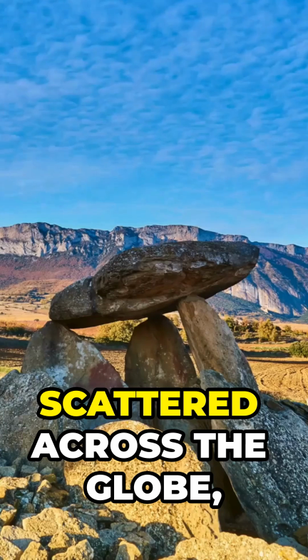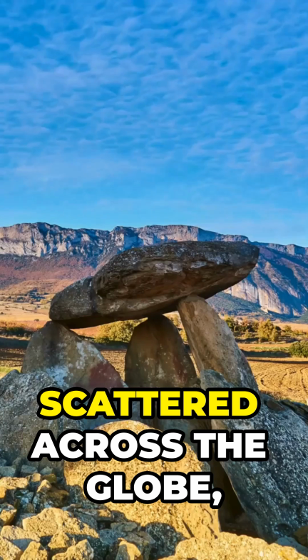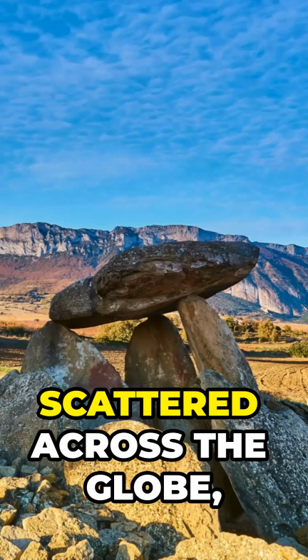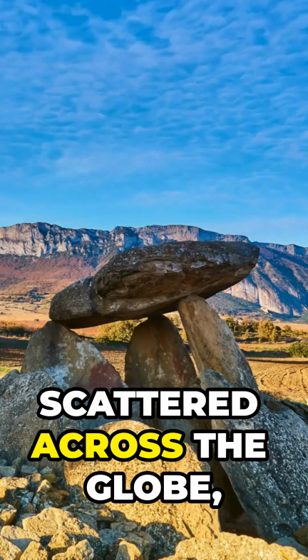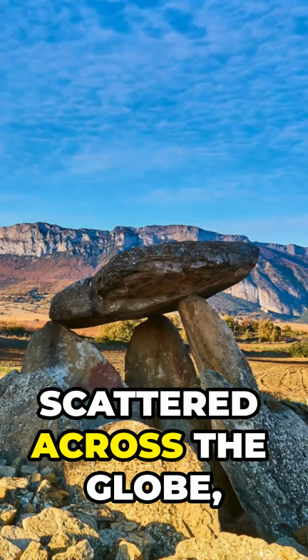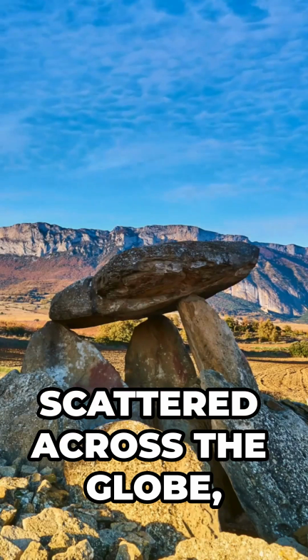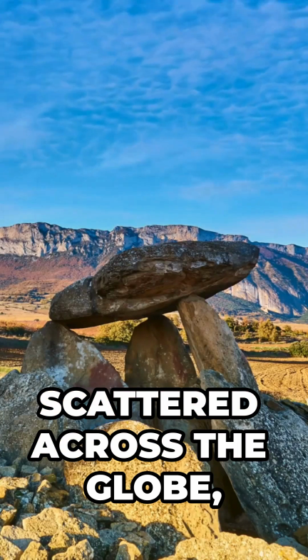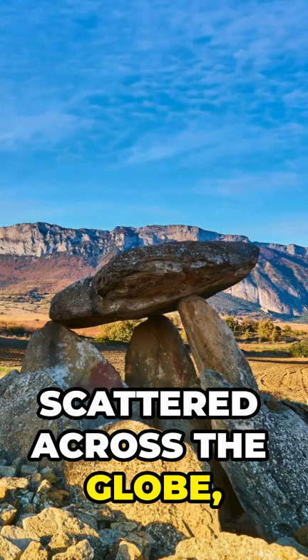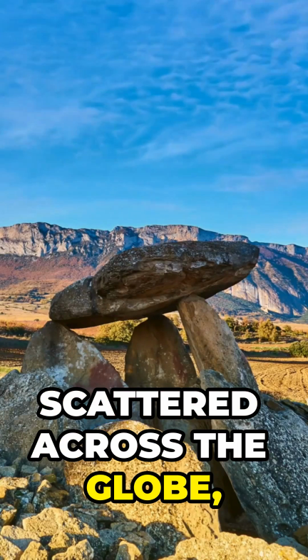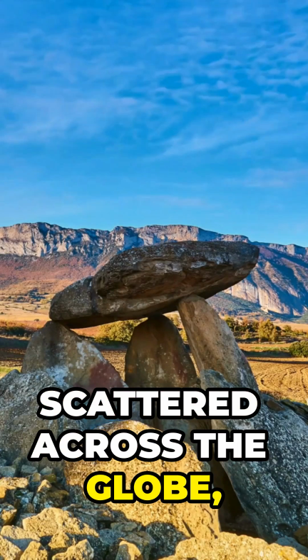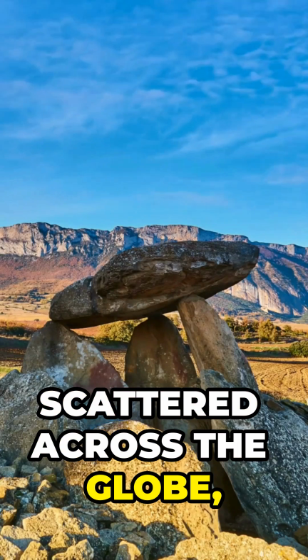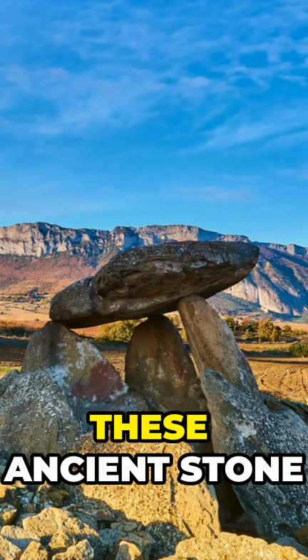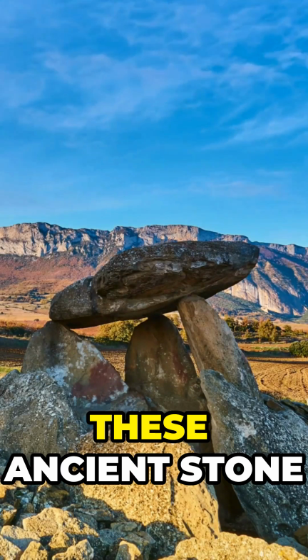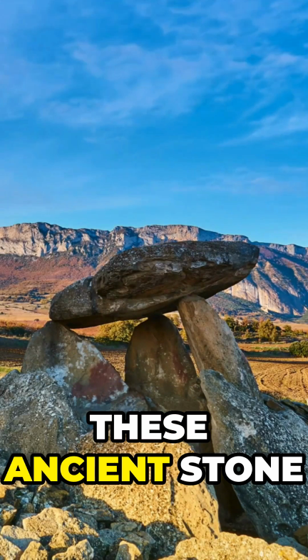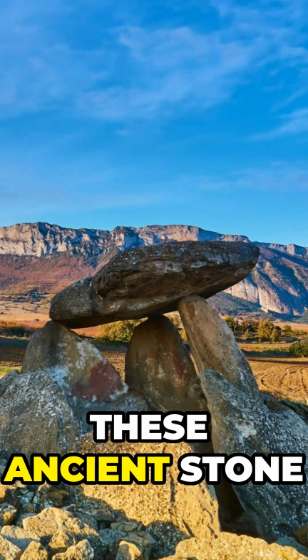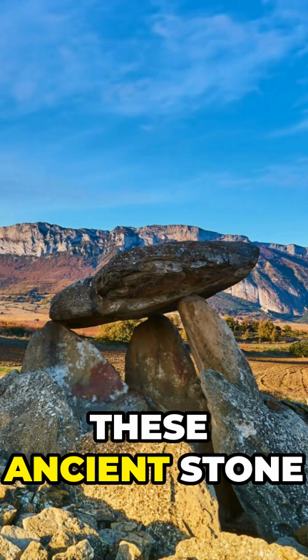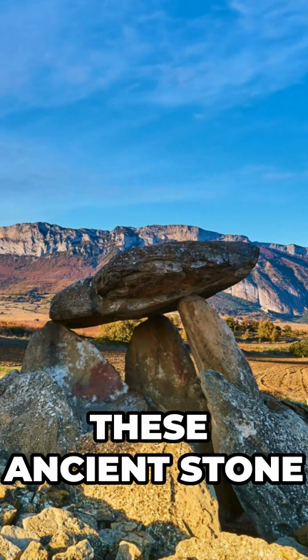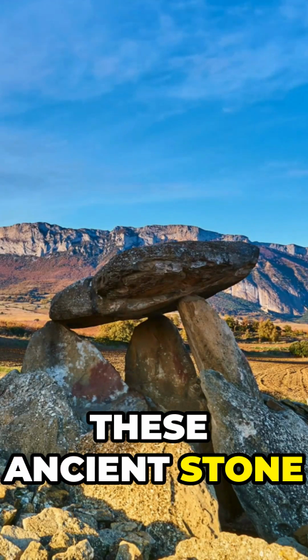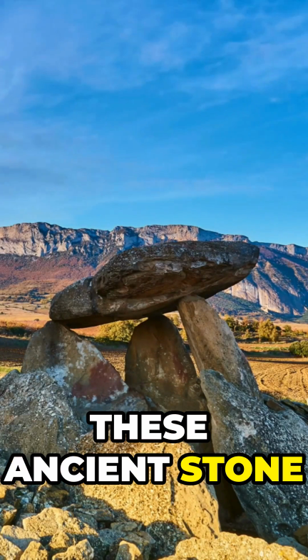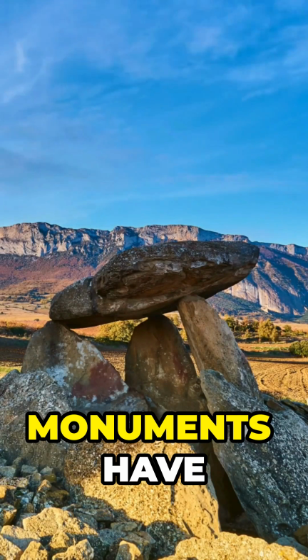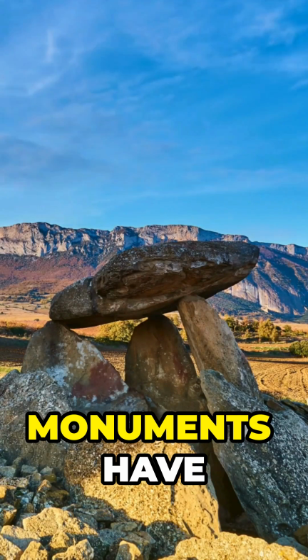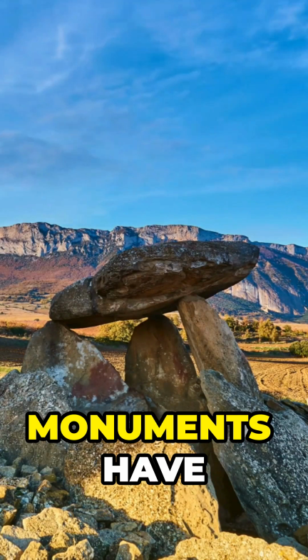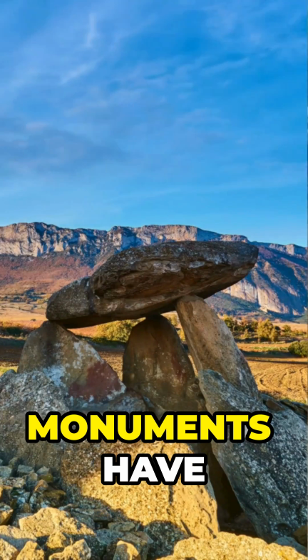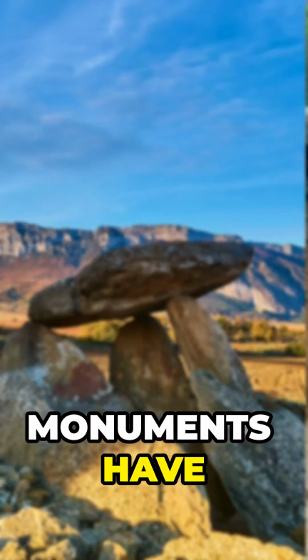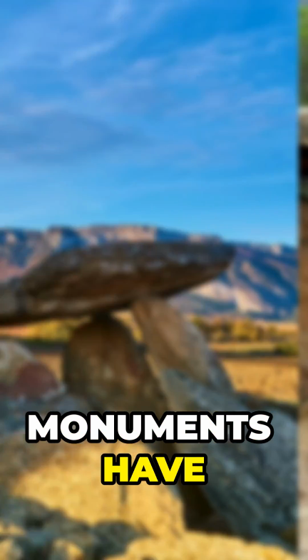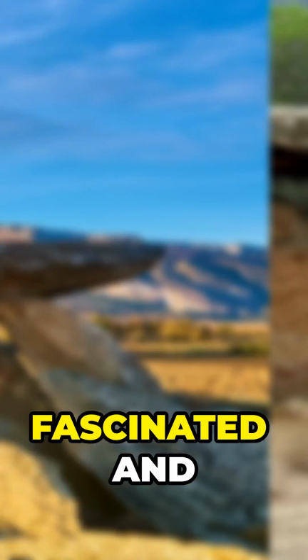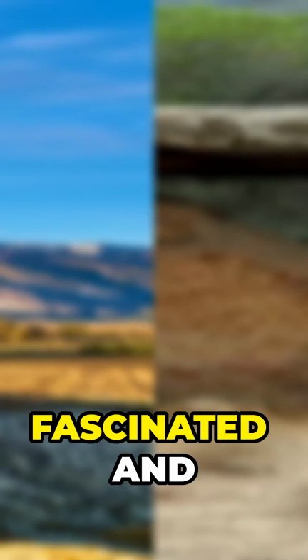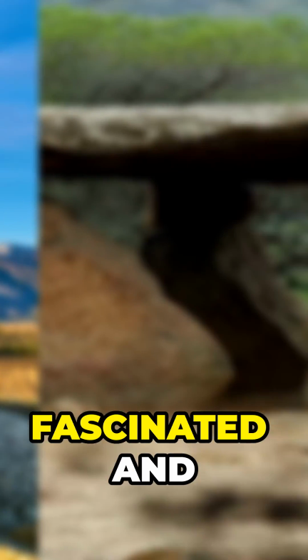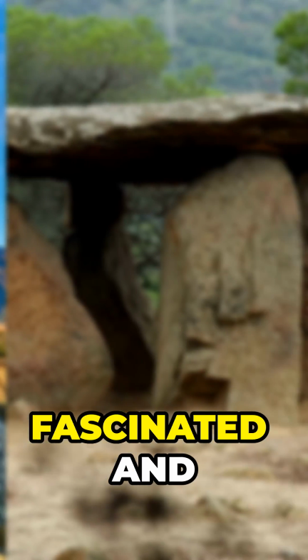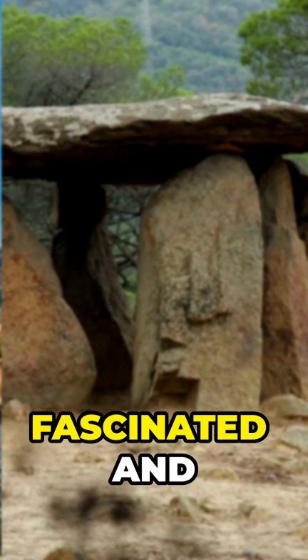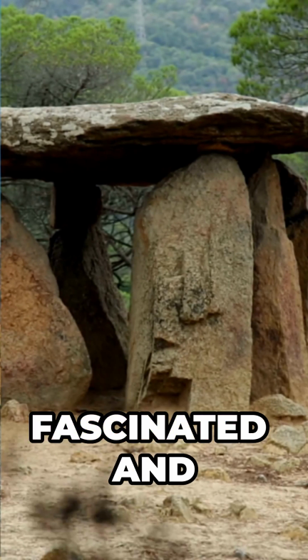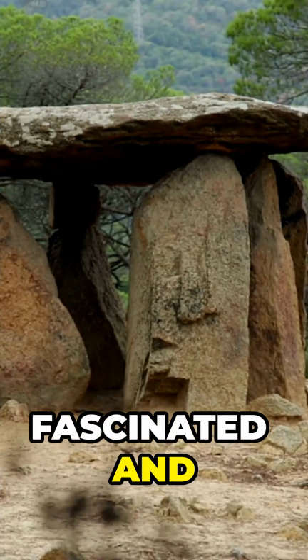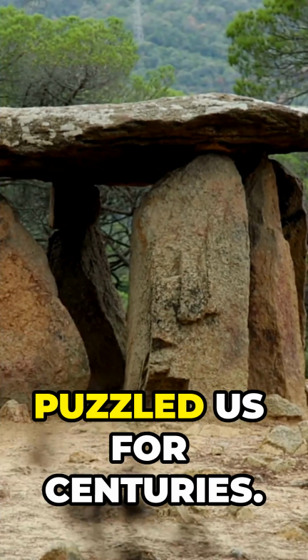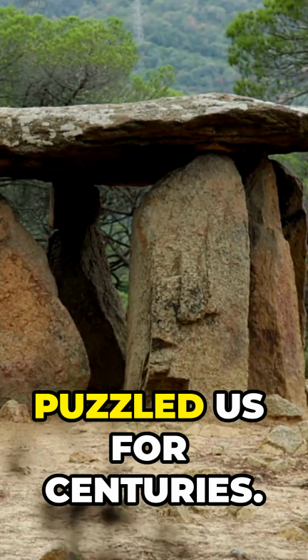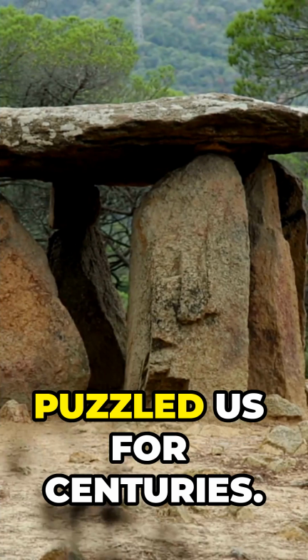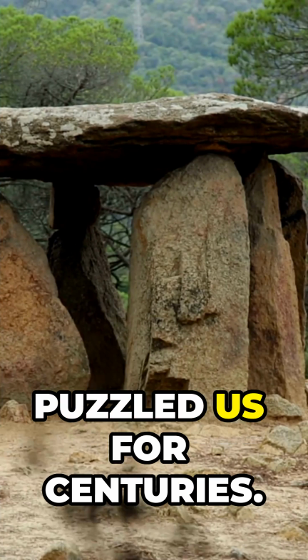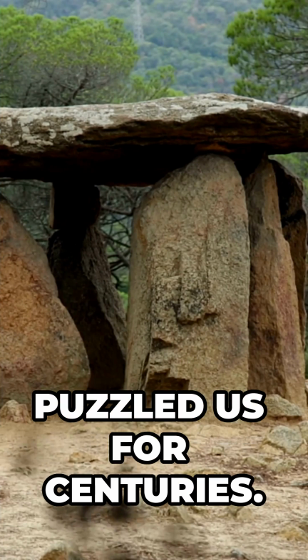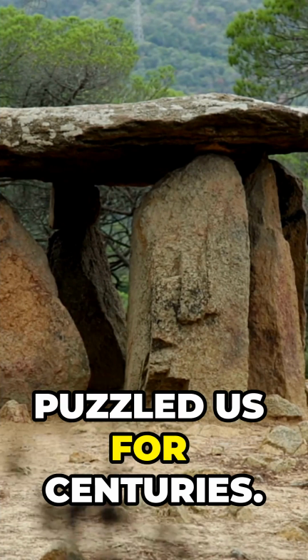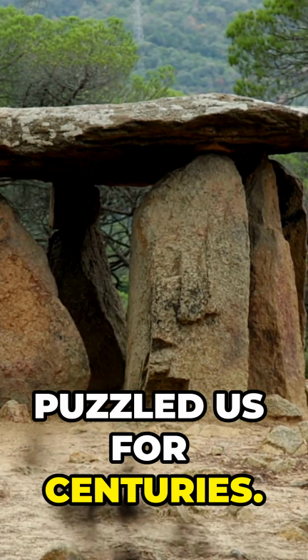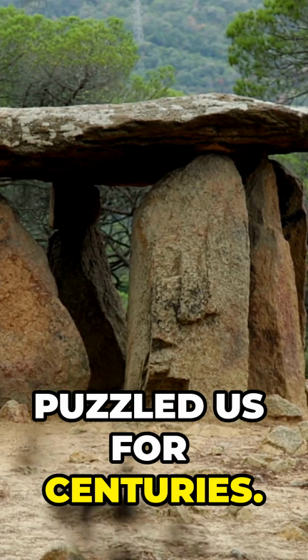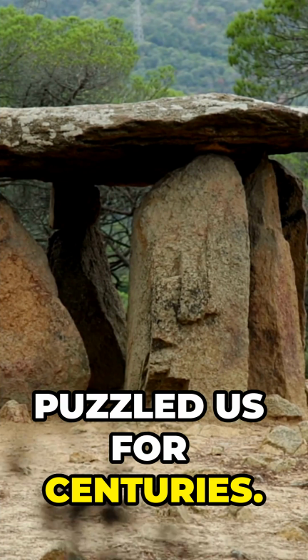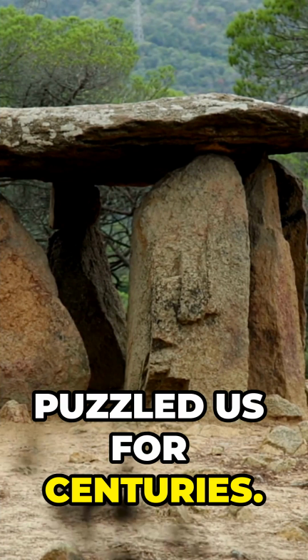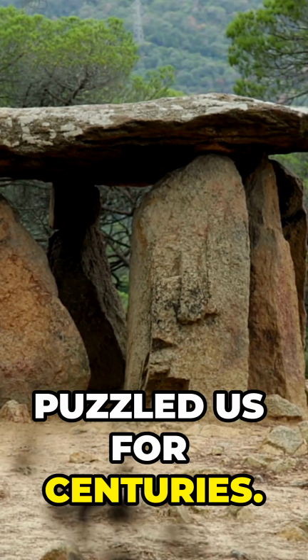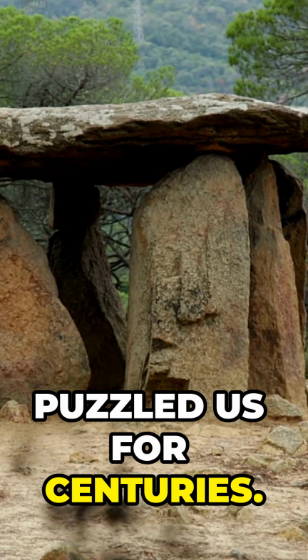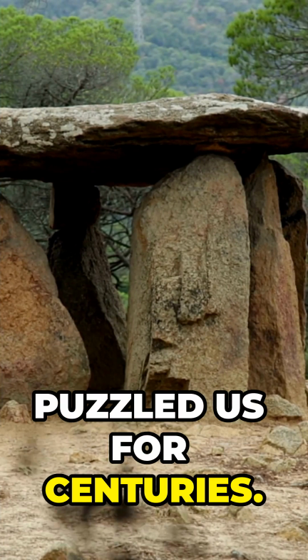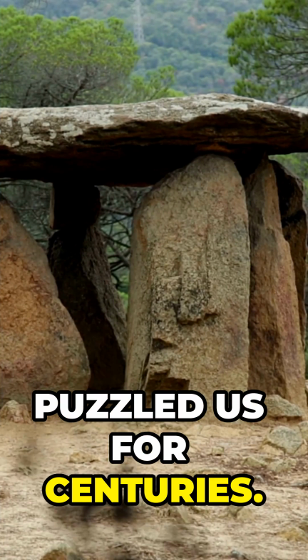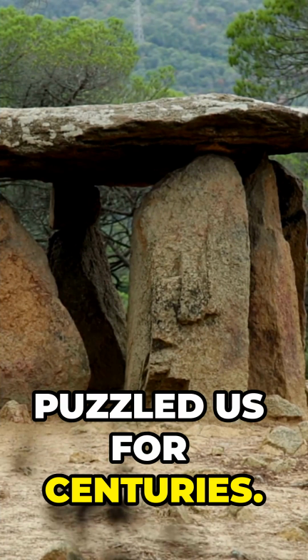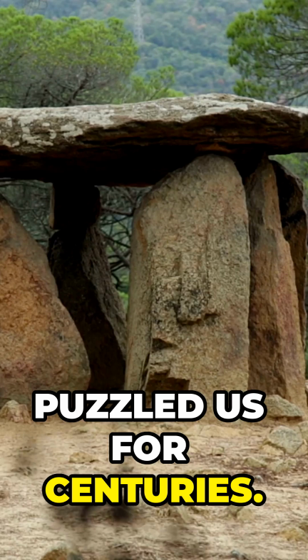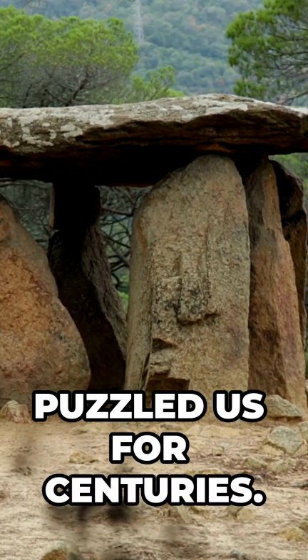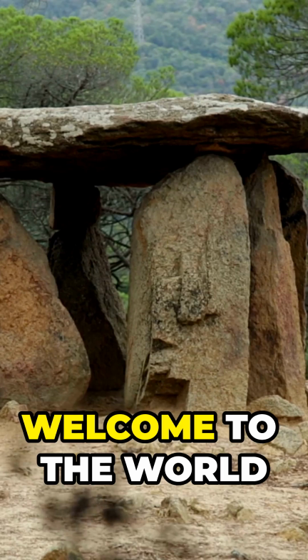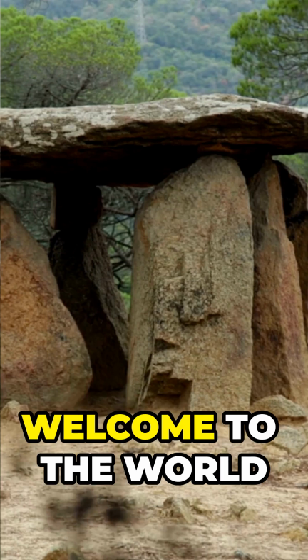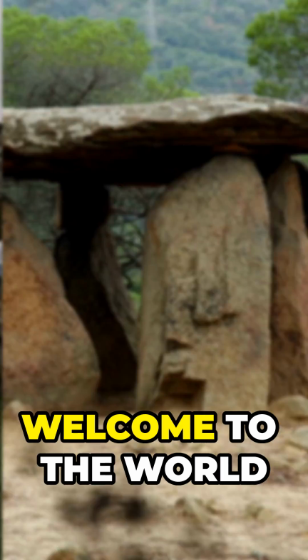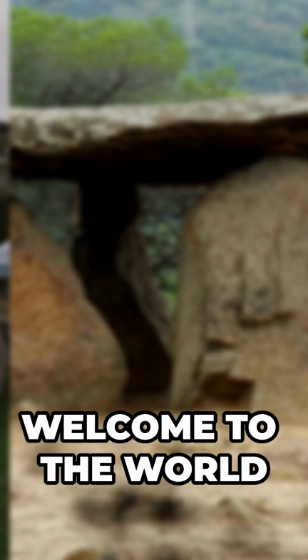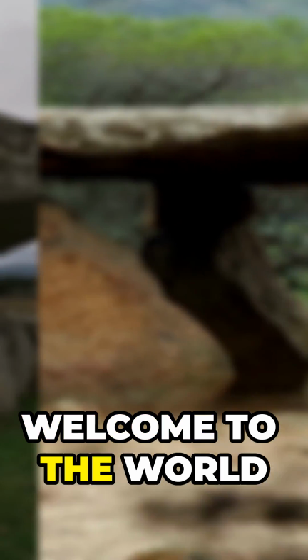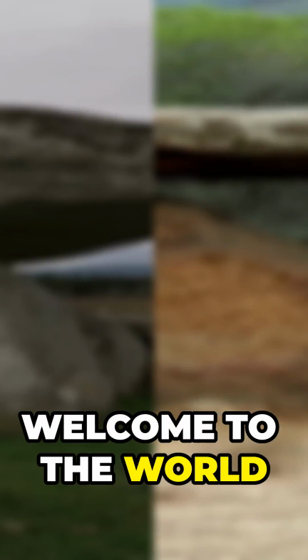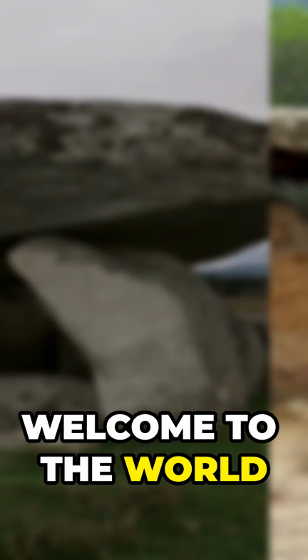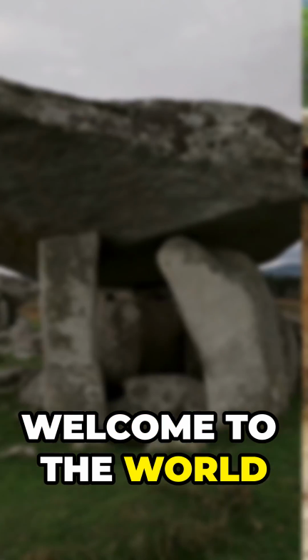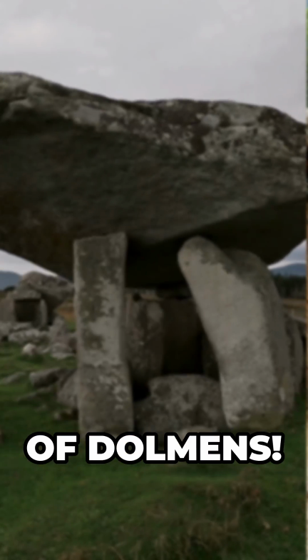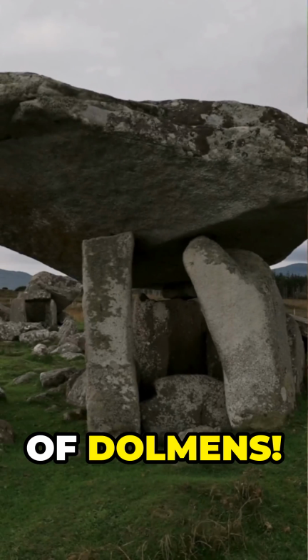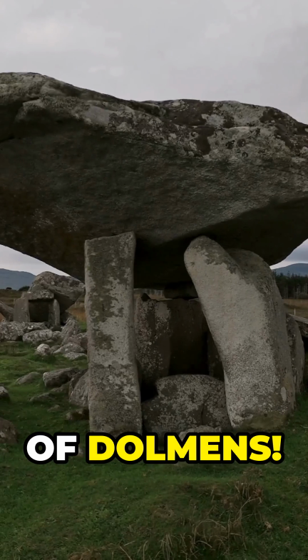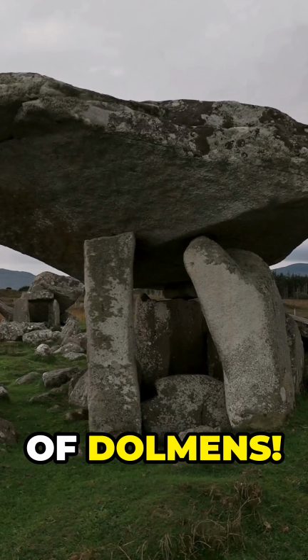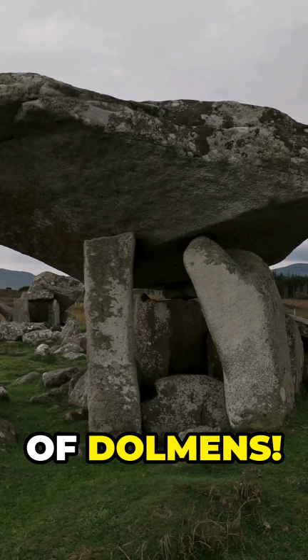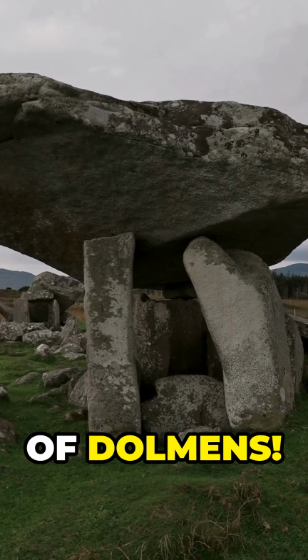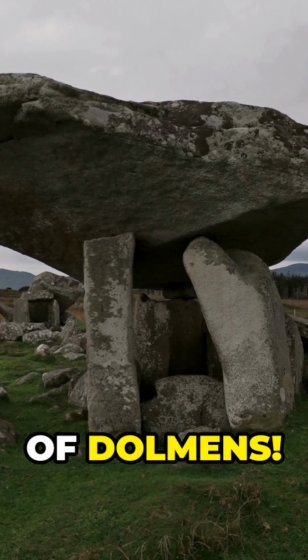Scattered across the globe, these ancient stone monuments have fascinated and puzzled us for centuries. Welcome to the world of dolmens.